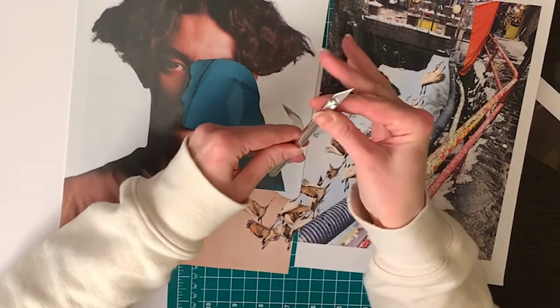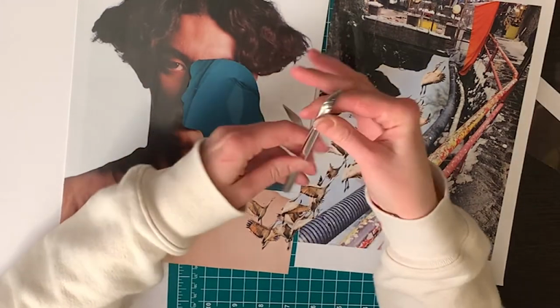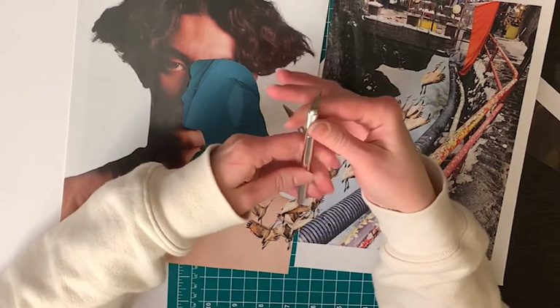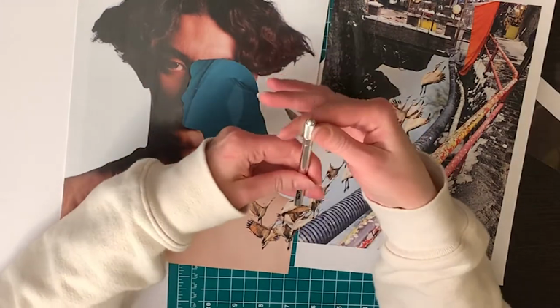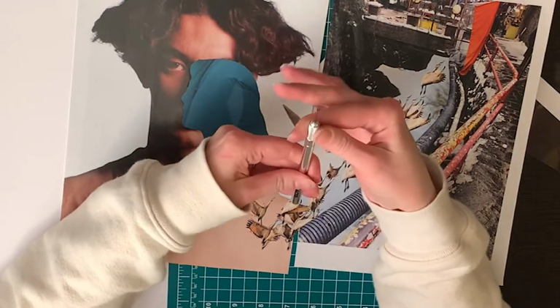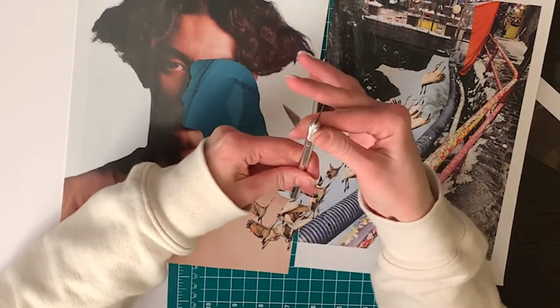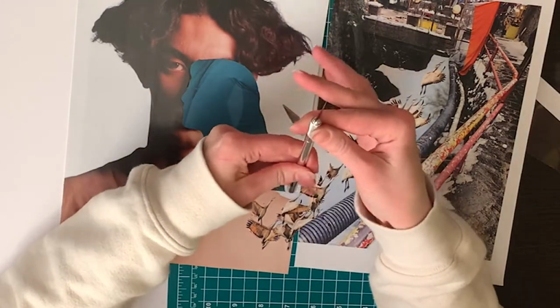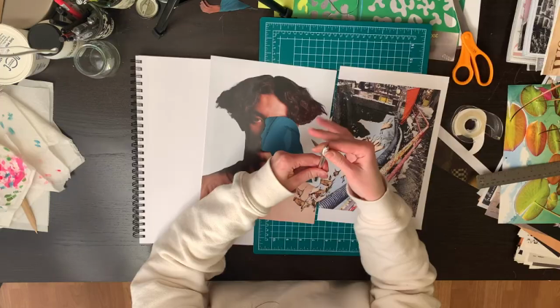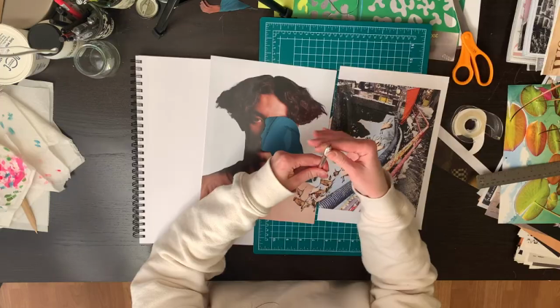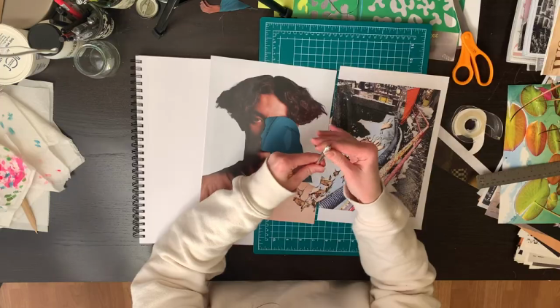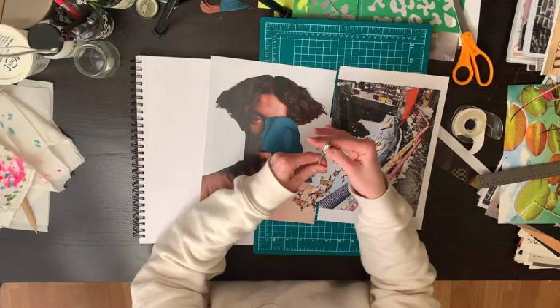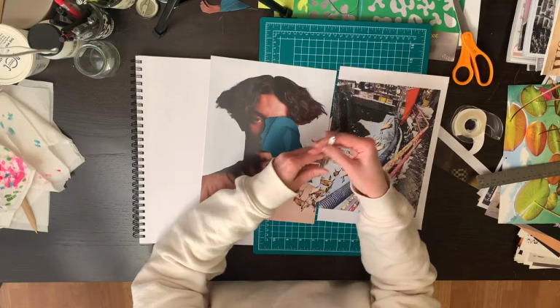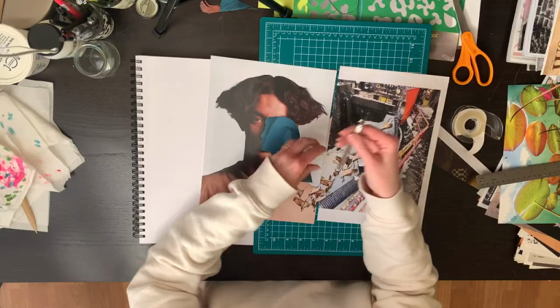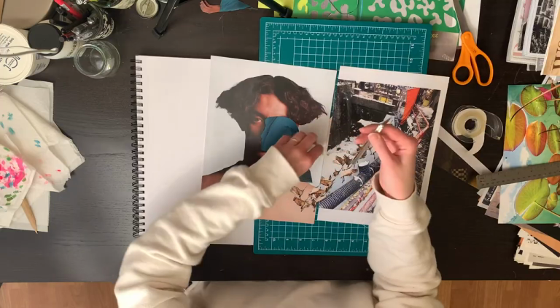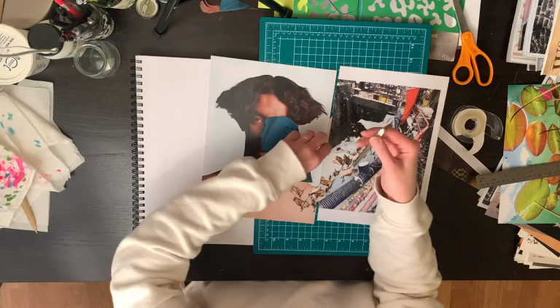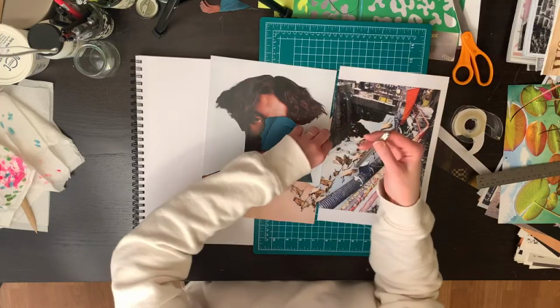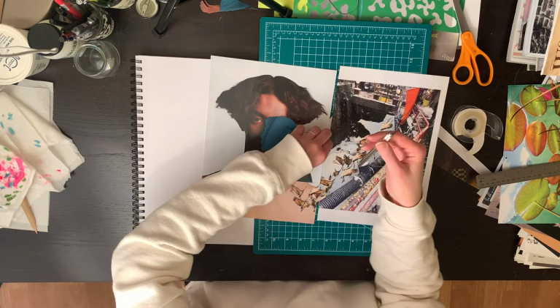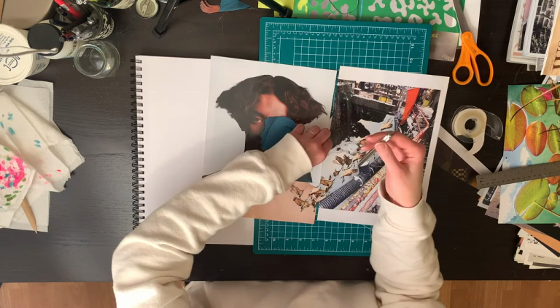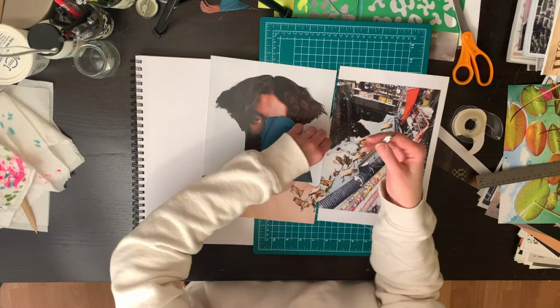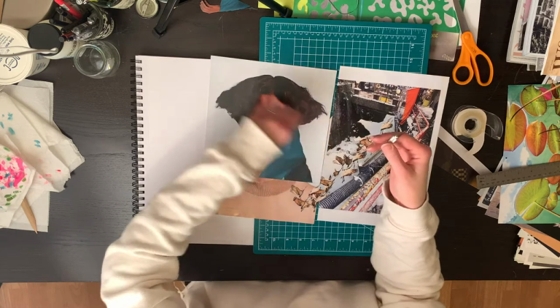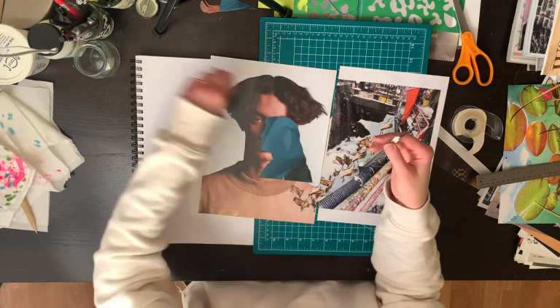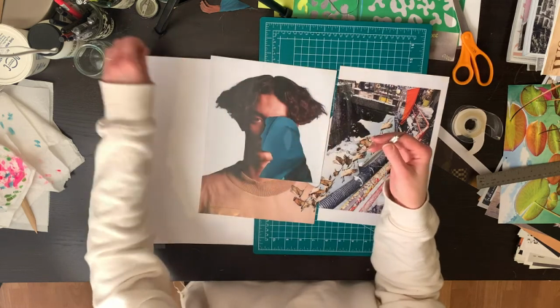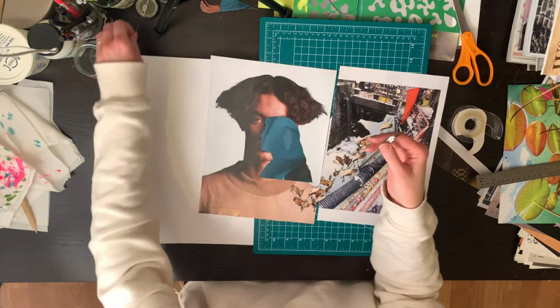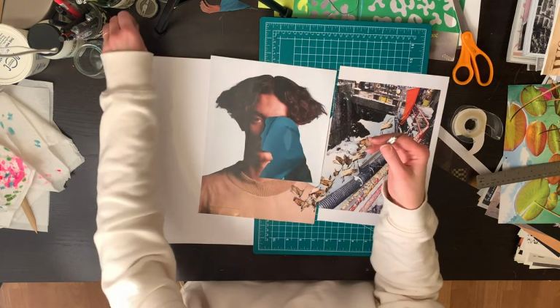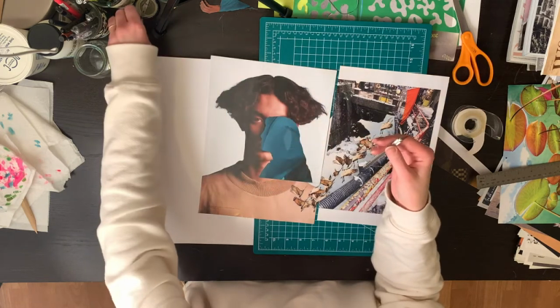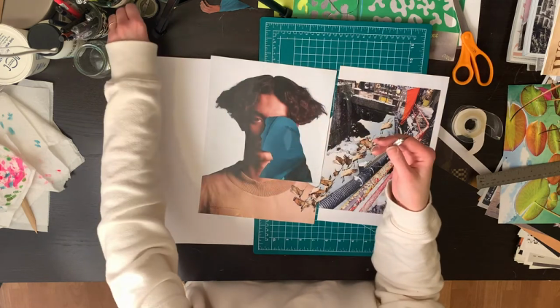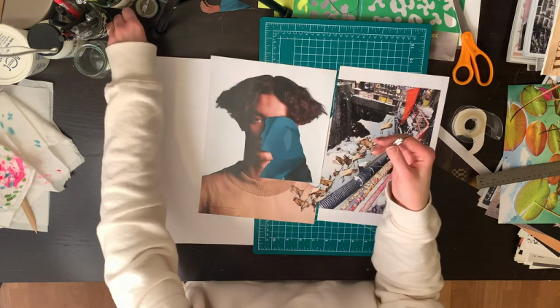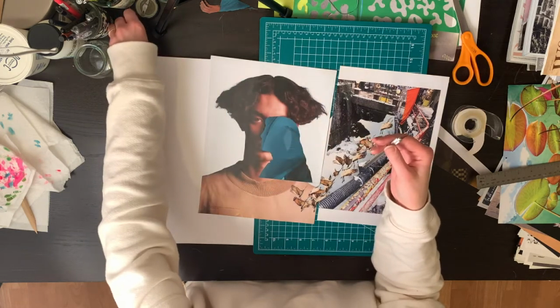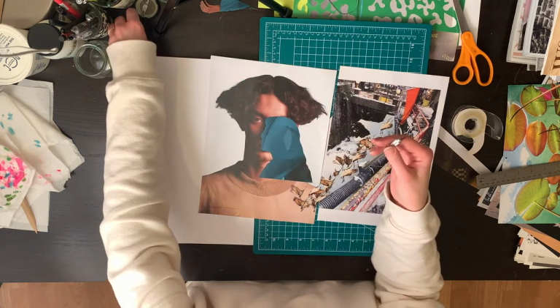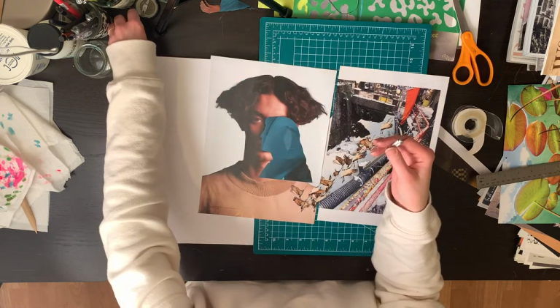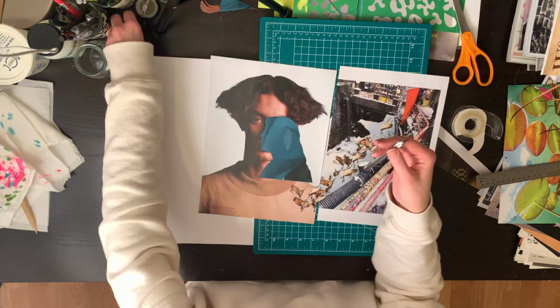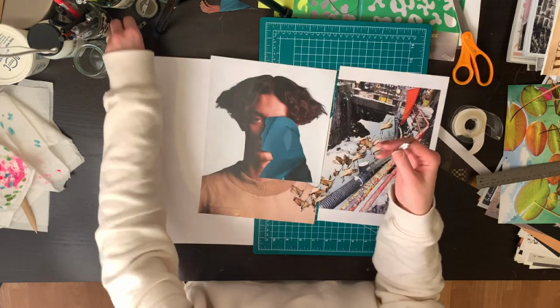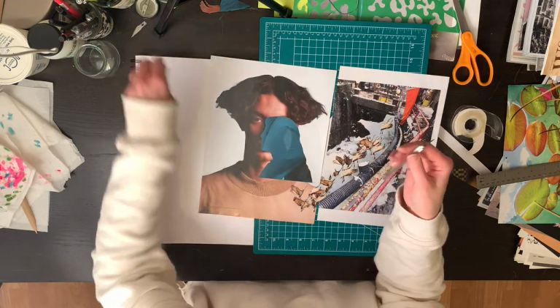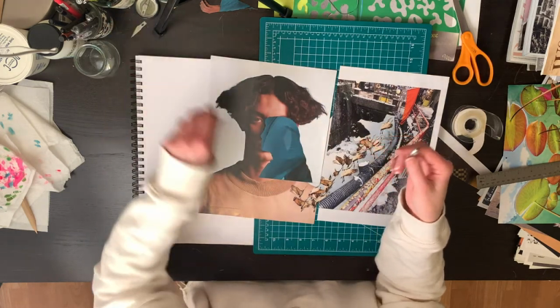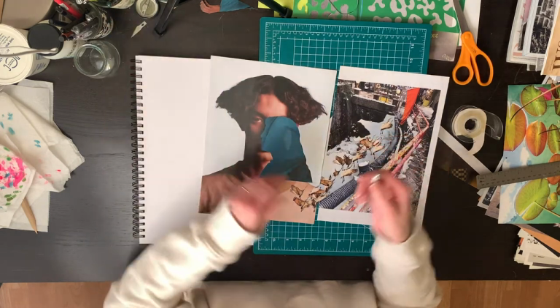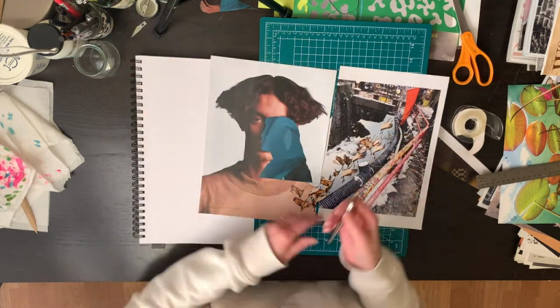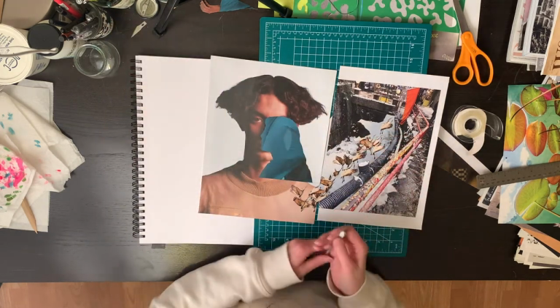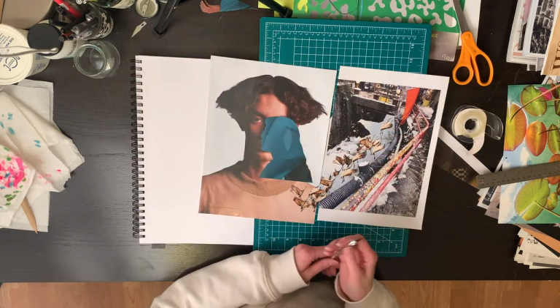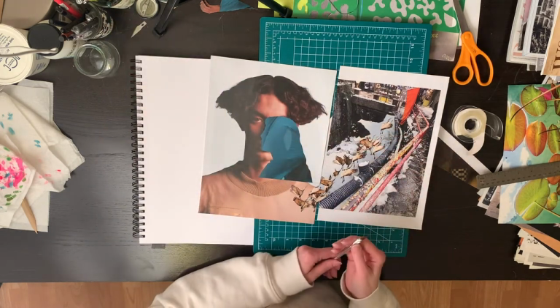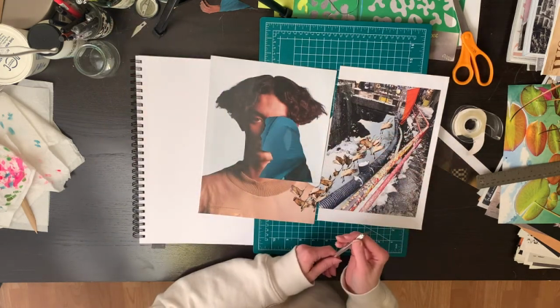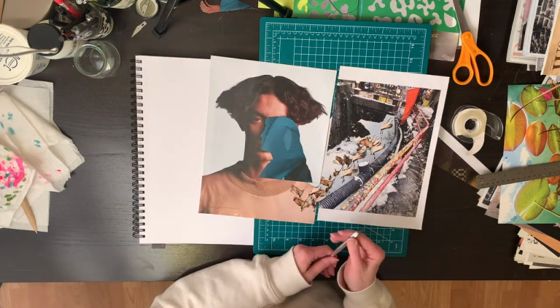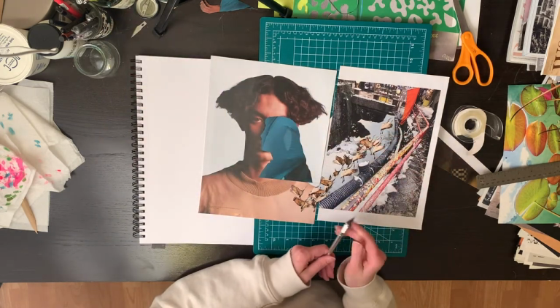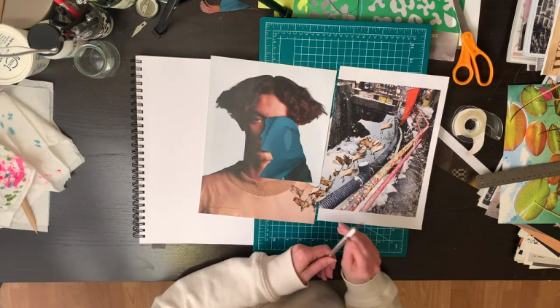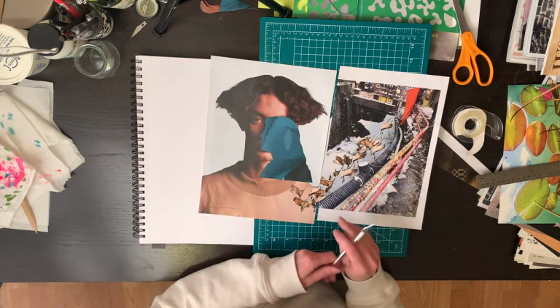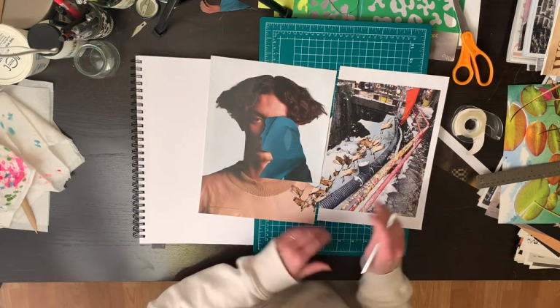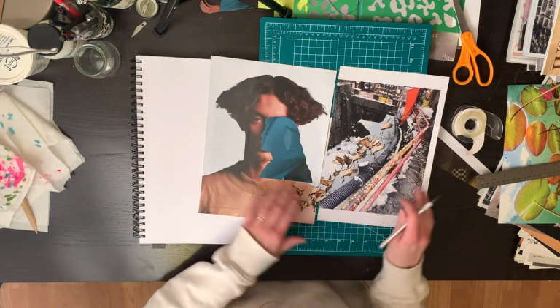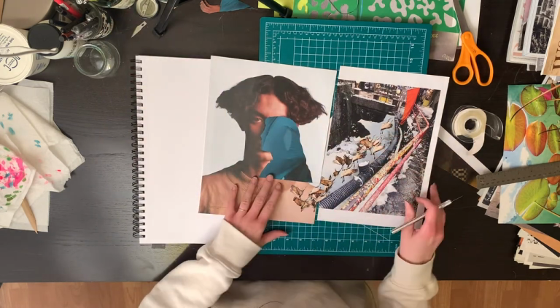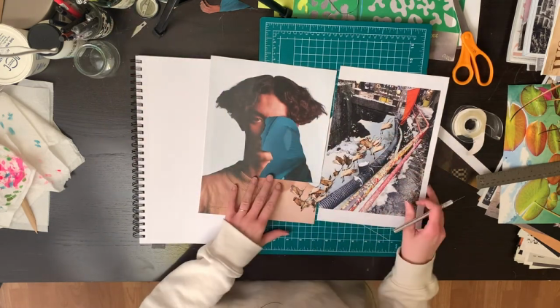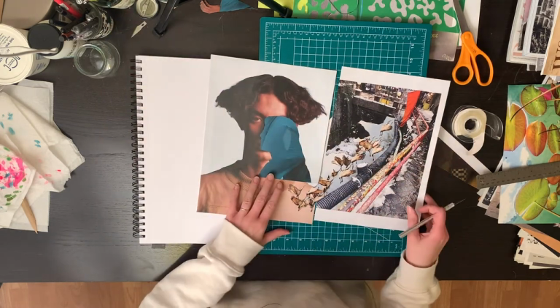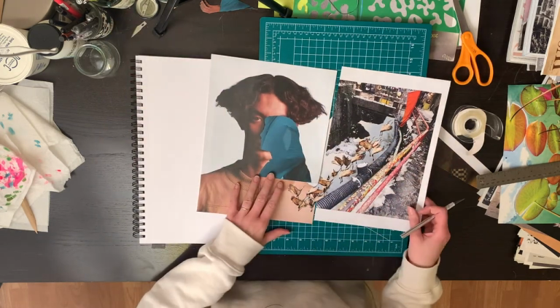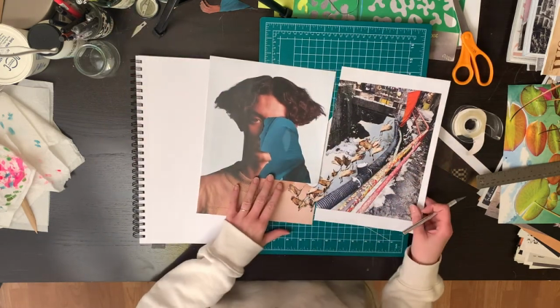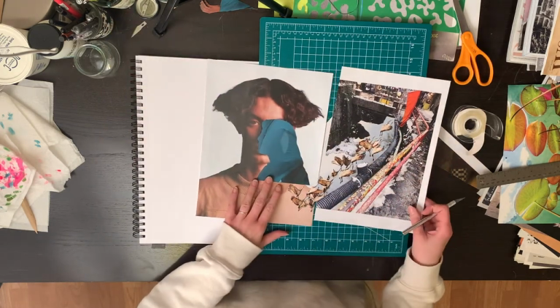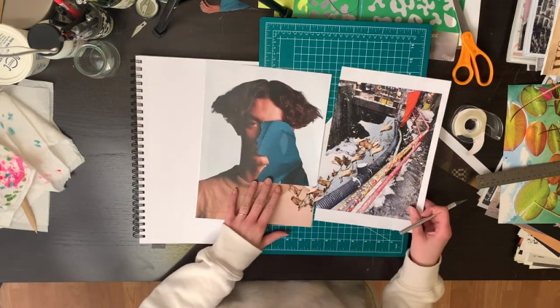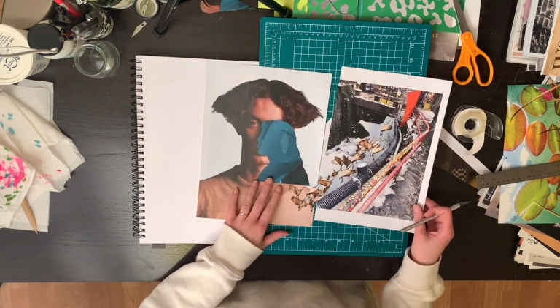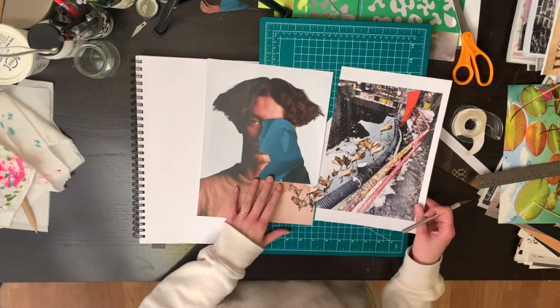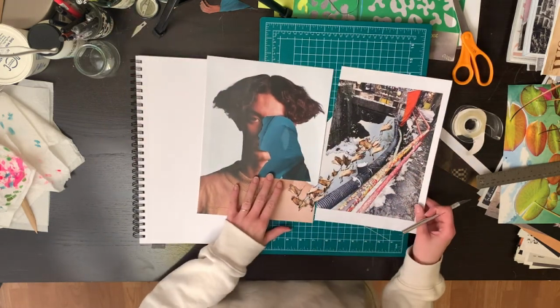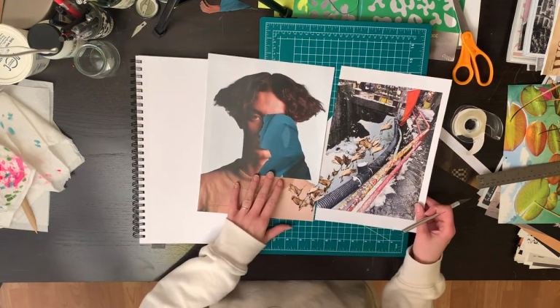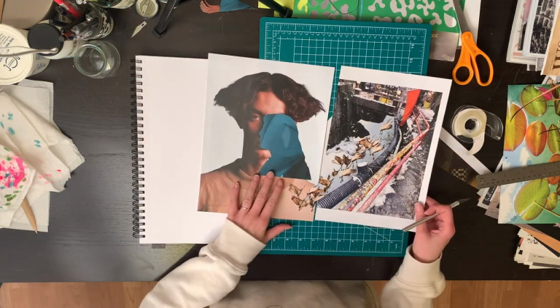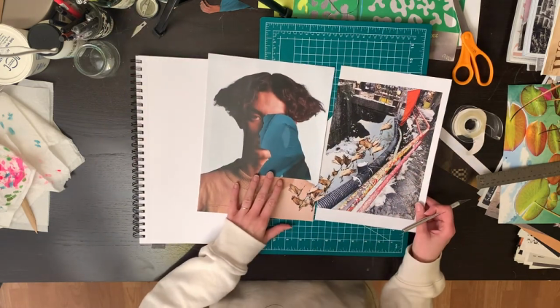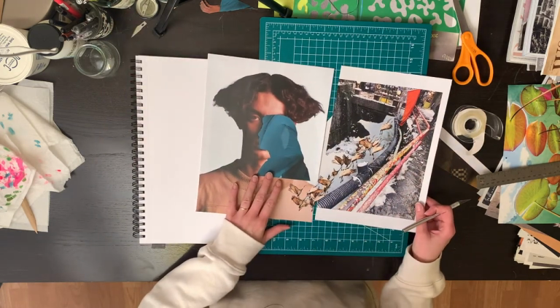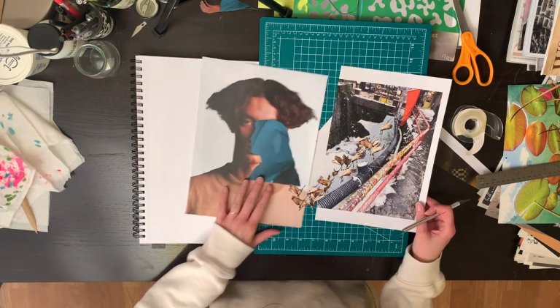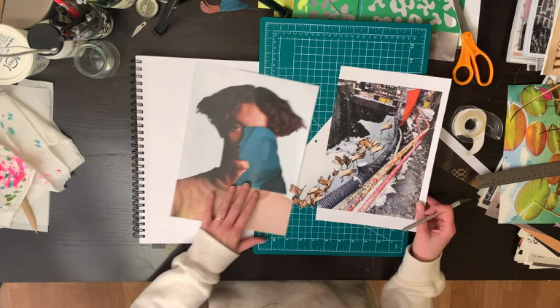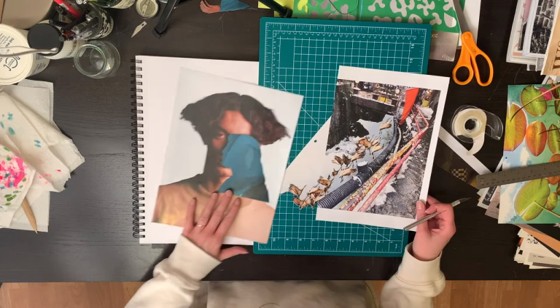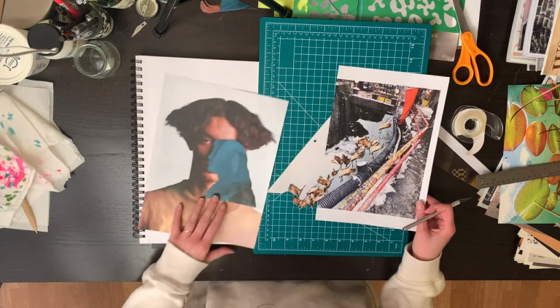Oh yeah, this bird and pipe image did get taped together — apparently nothing was recording while I was doing it.